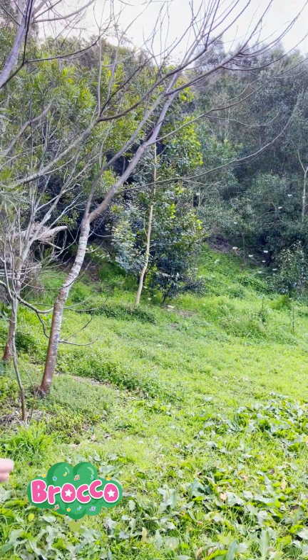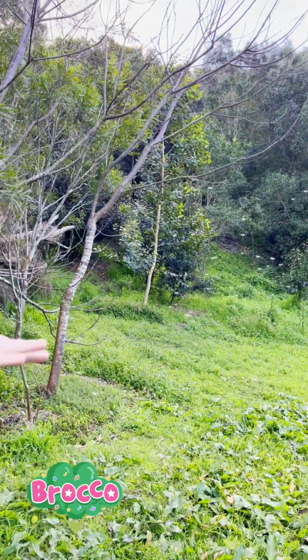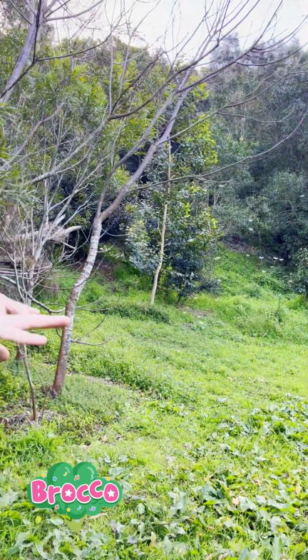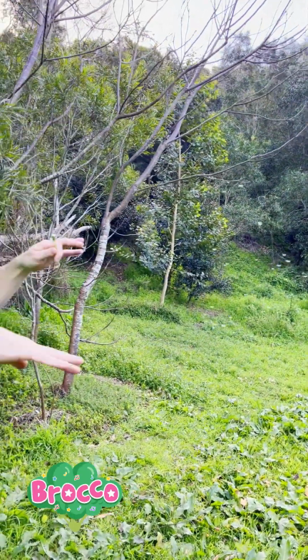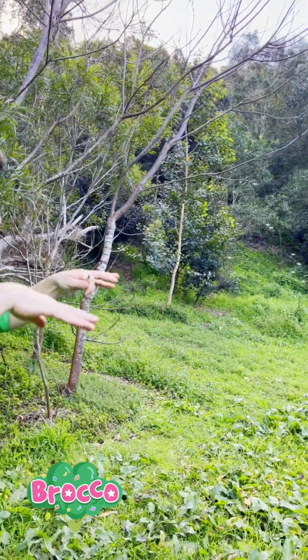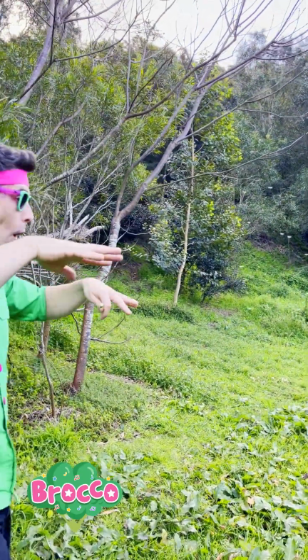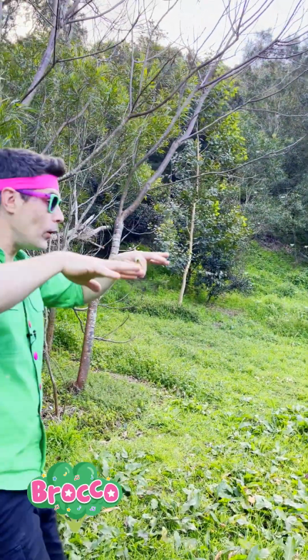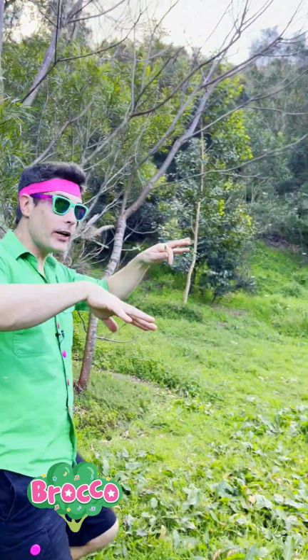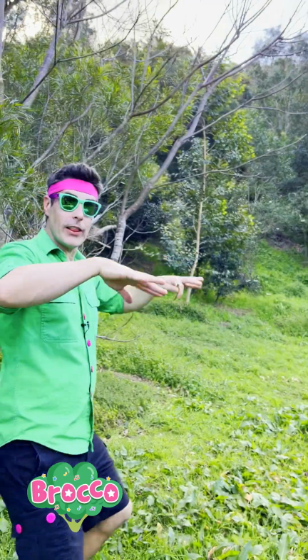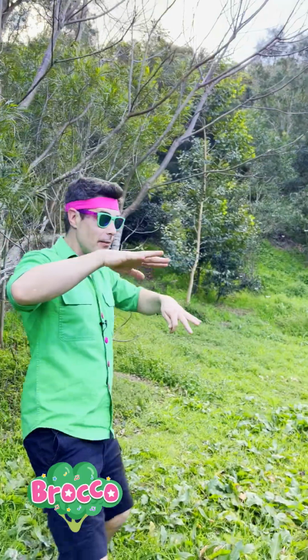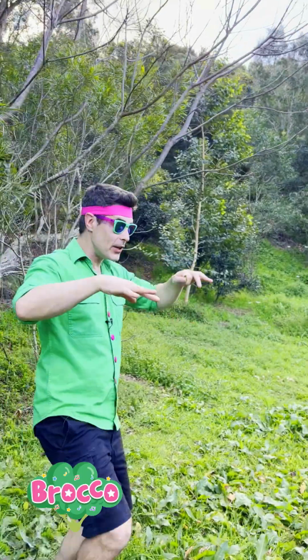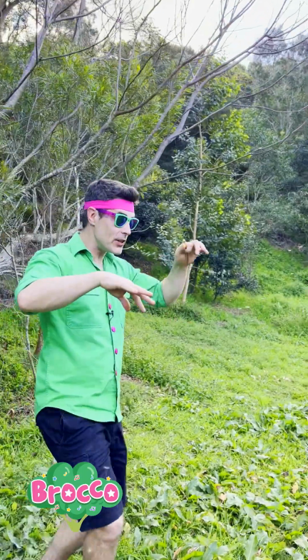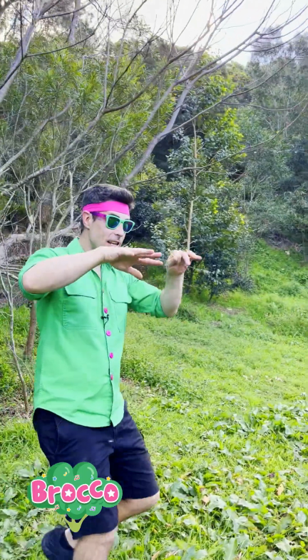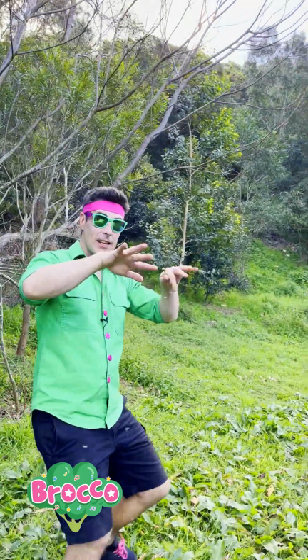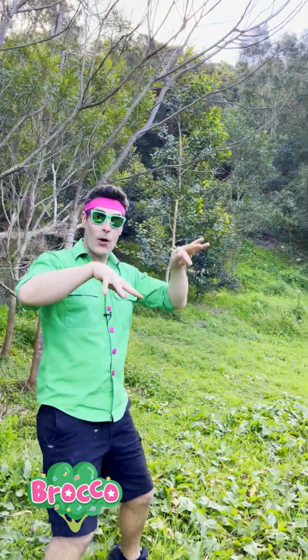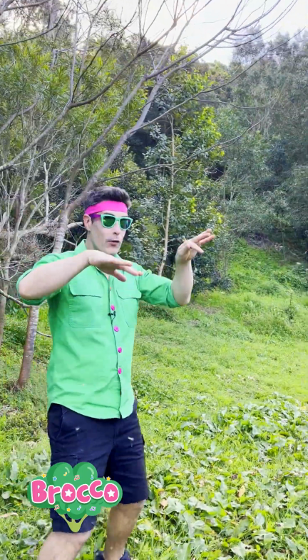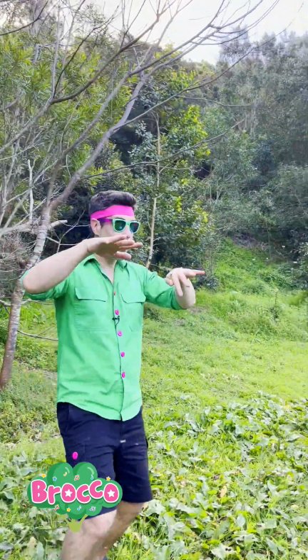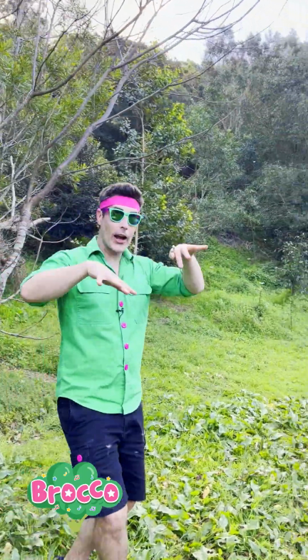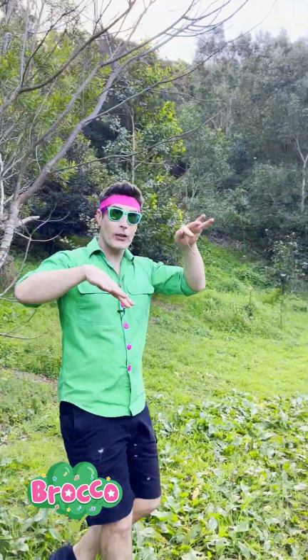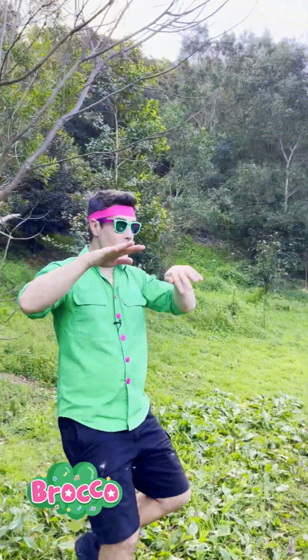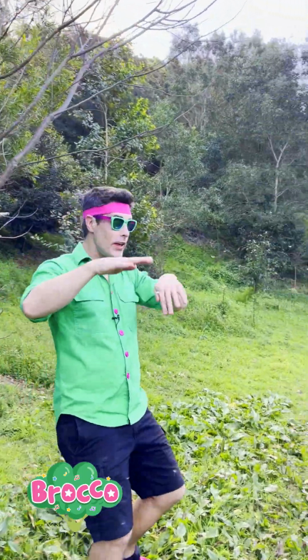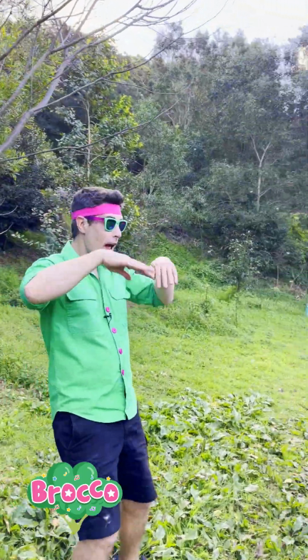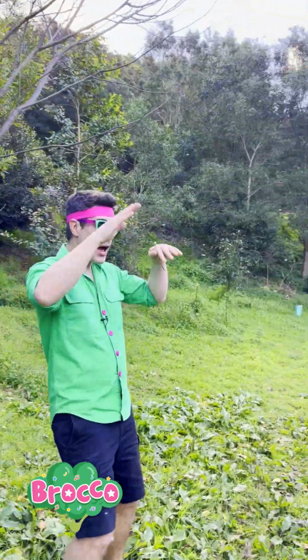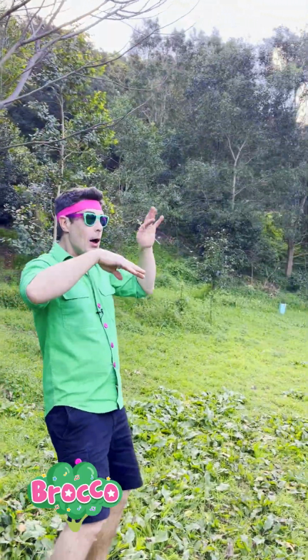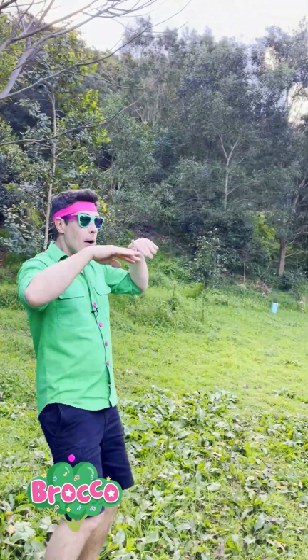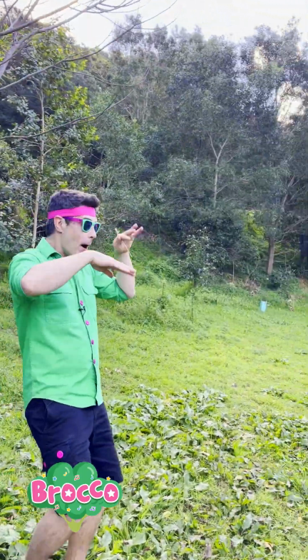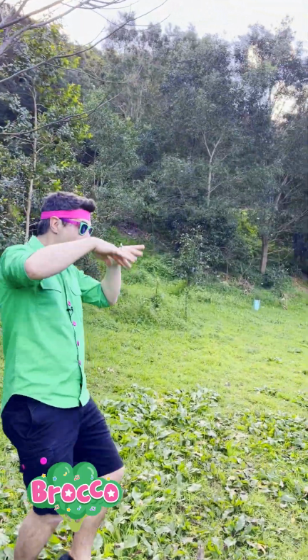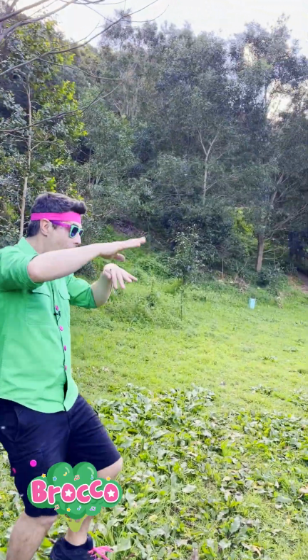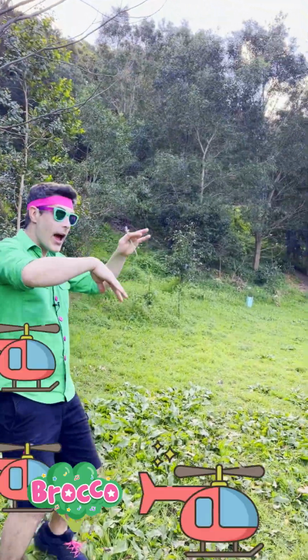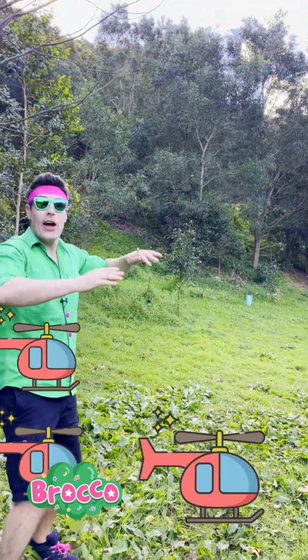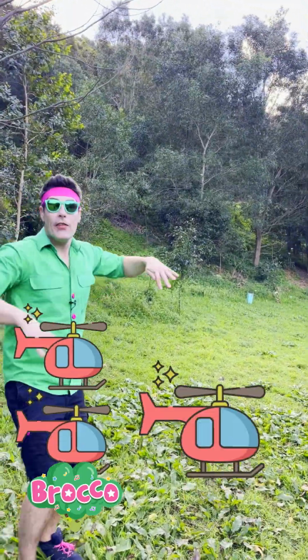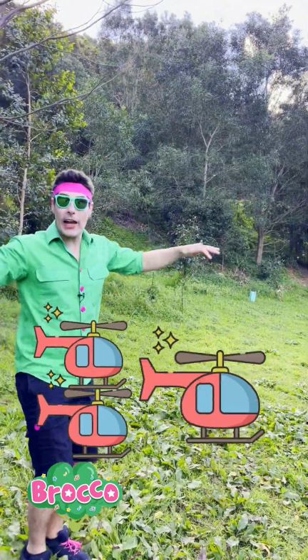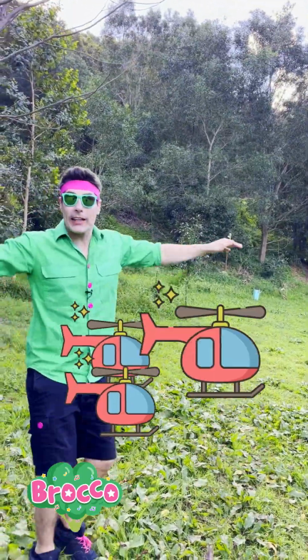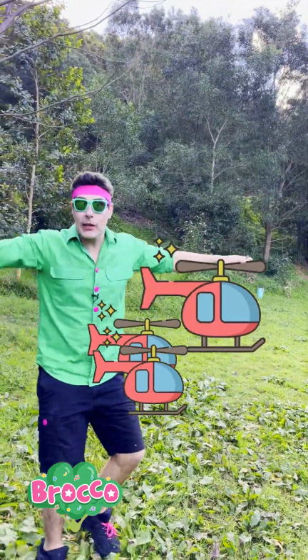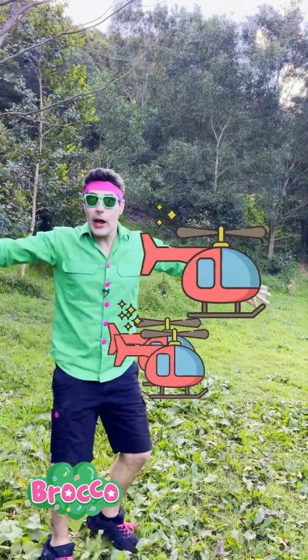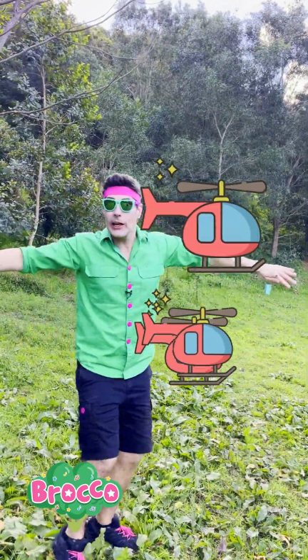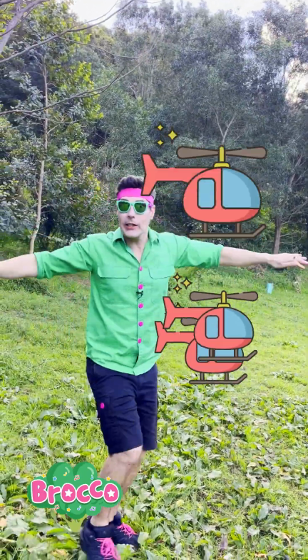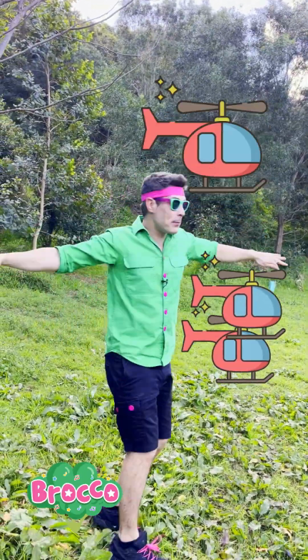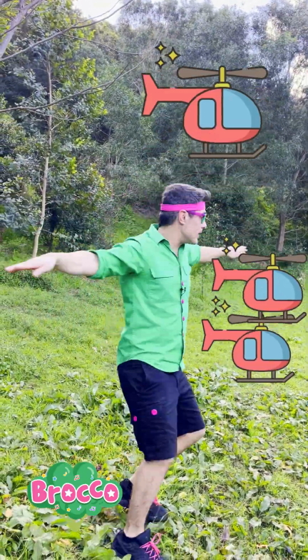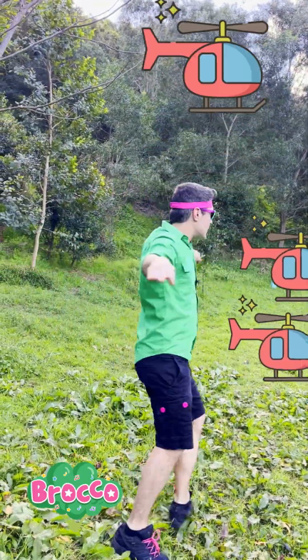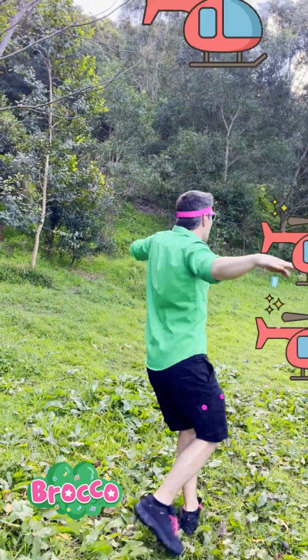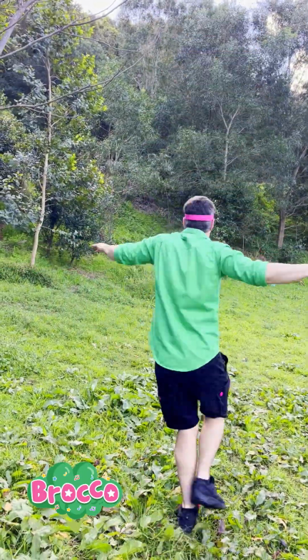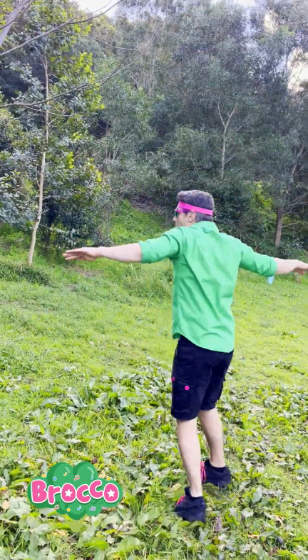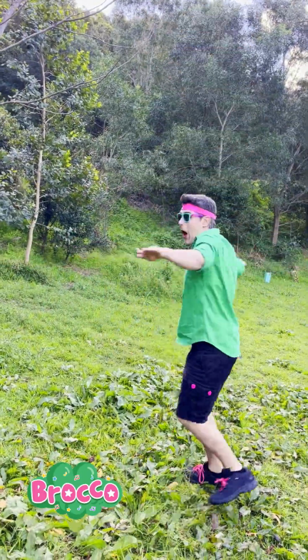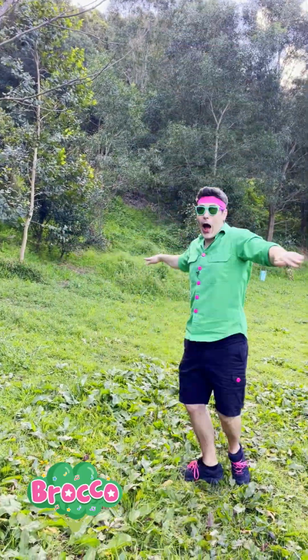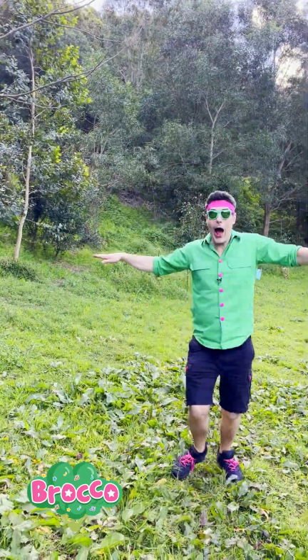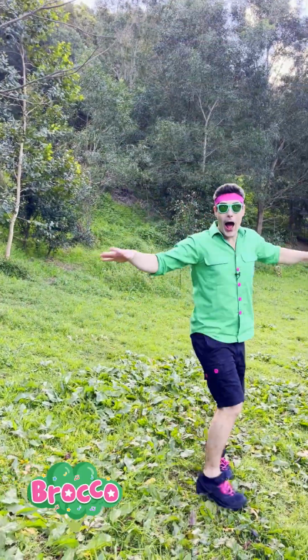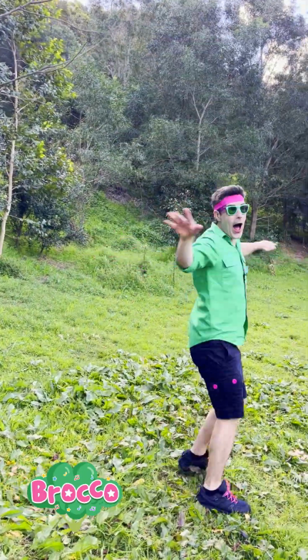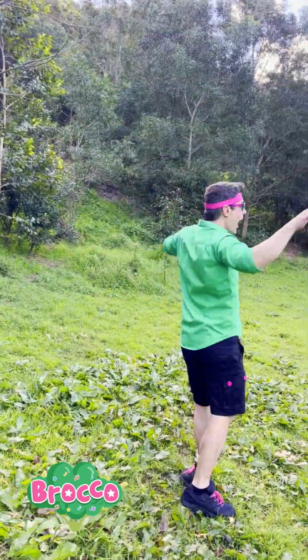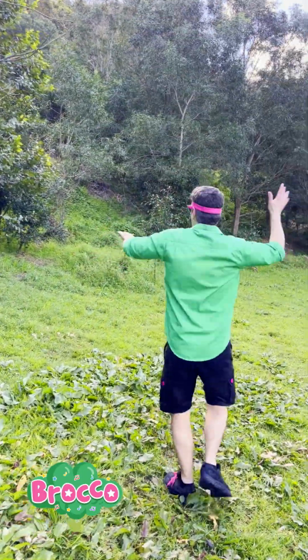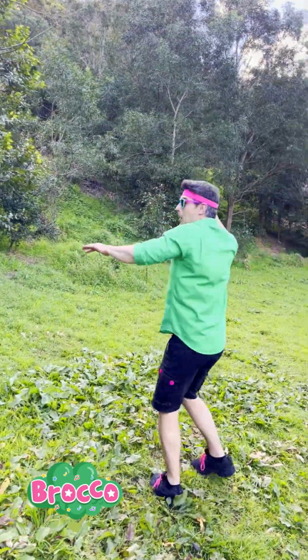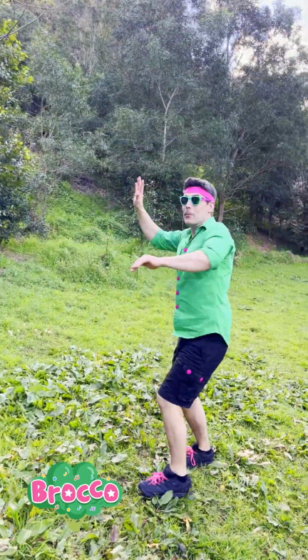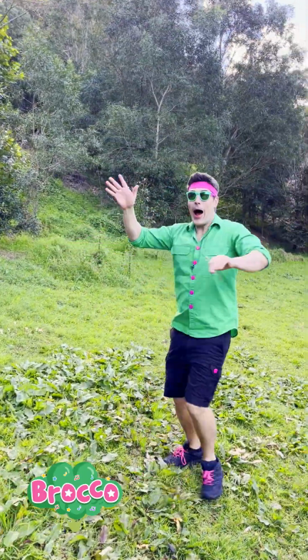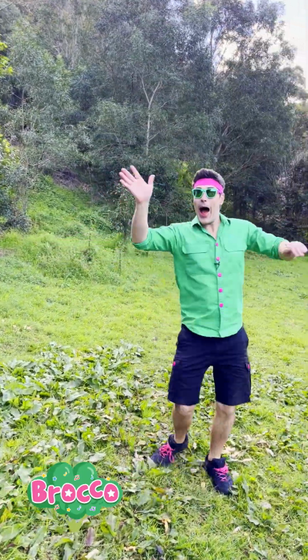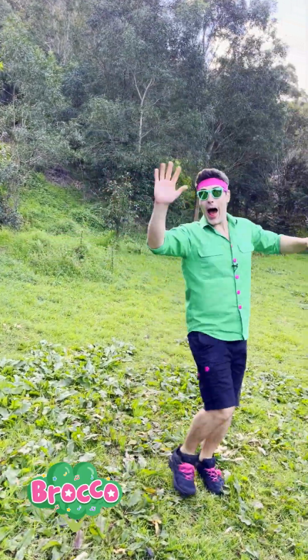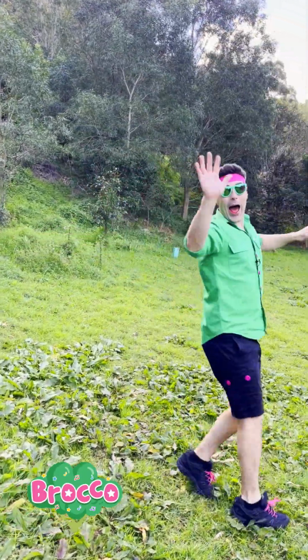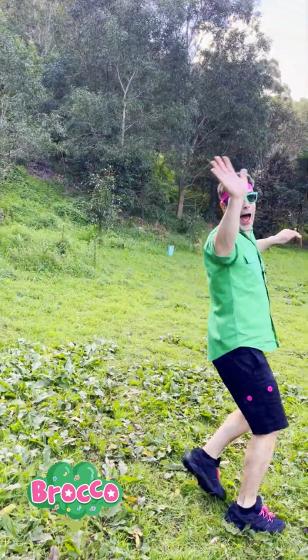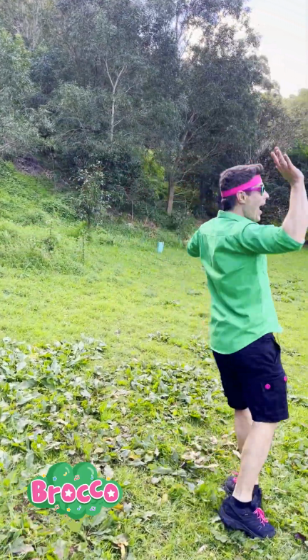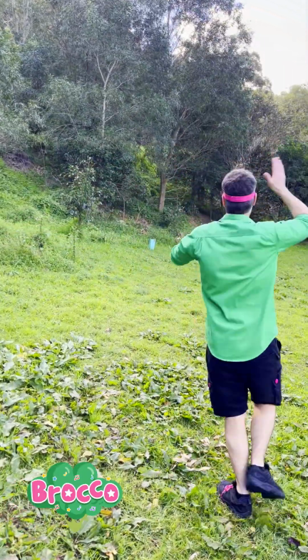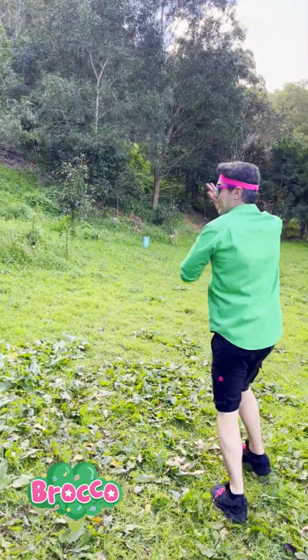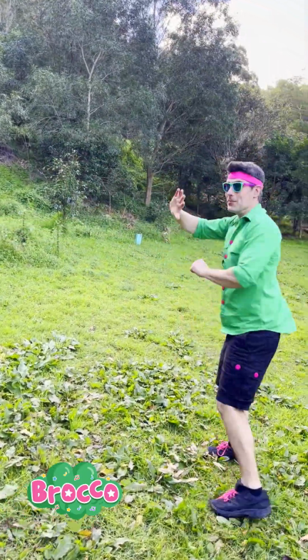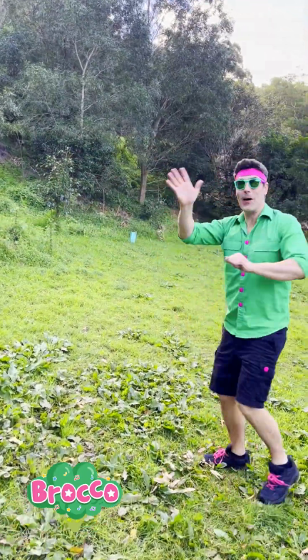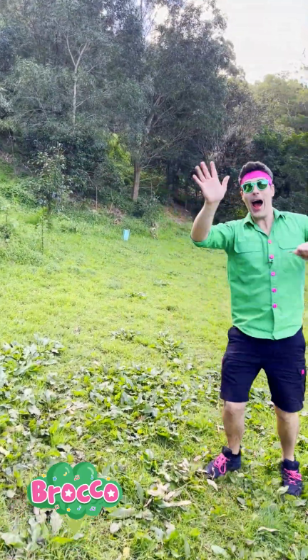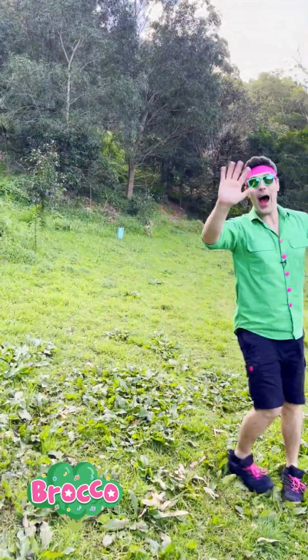Whoa, look at them. Can you see them all flying through the air? Bye. They're like little helicopters. Bye.